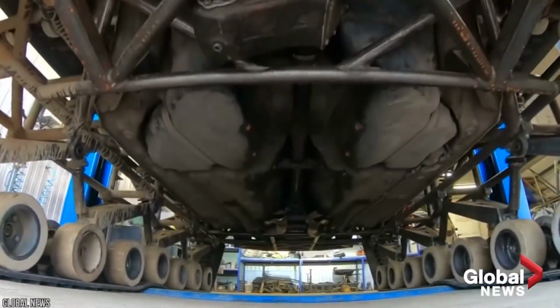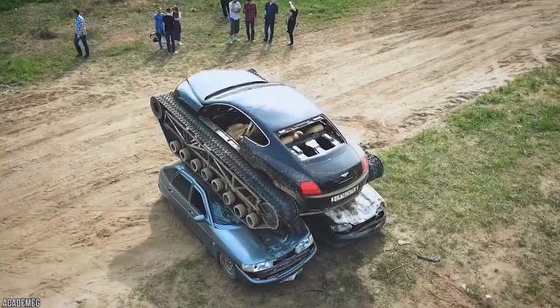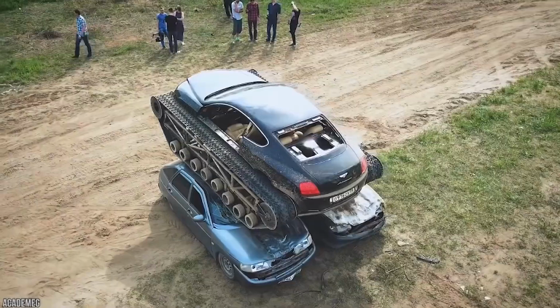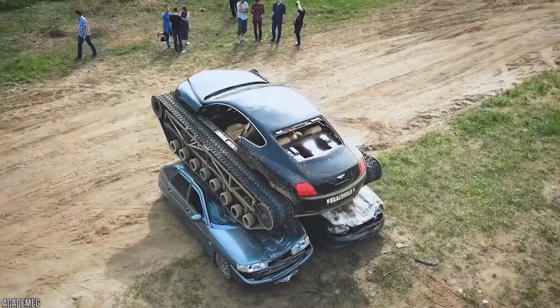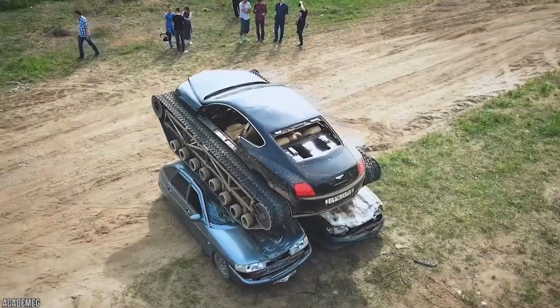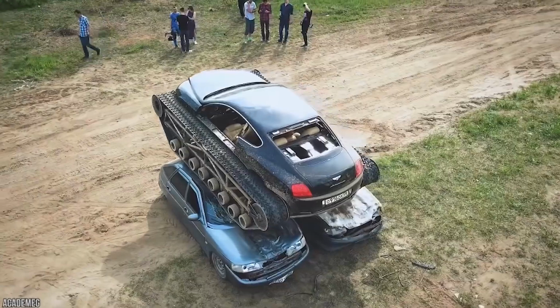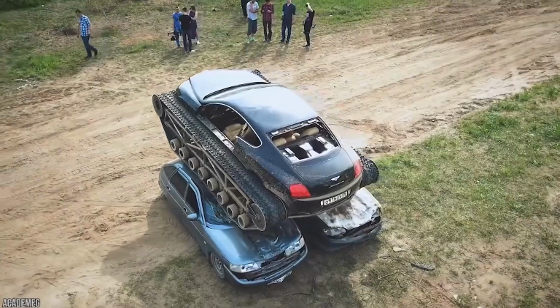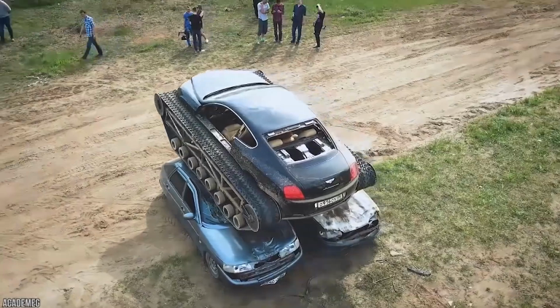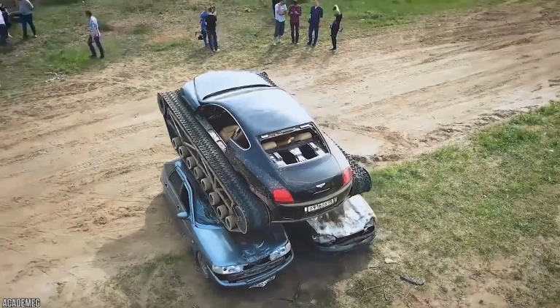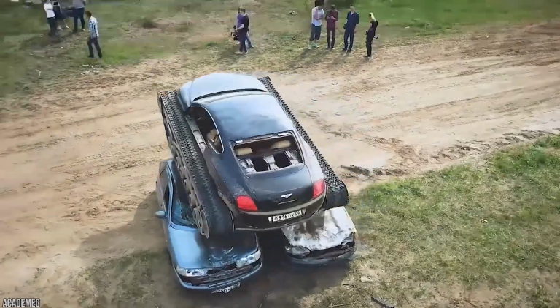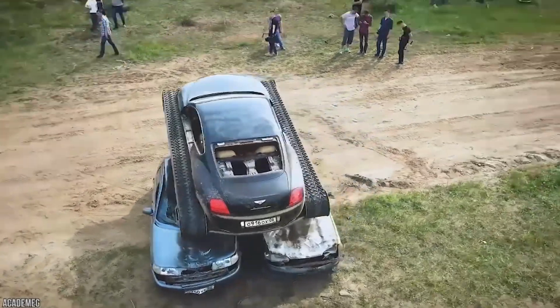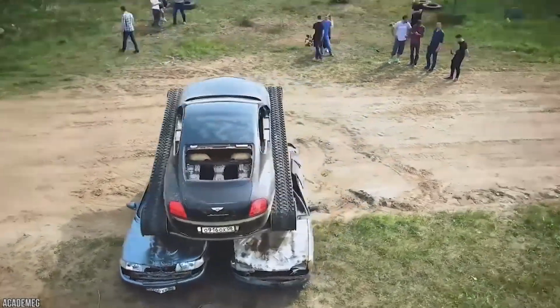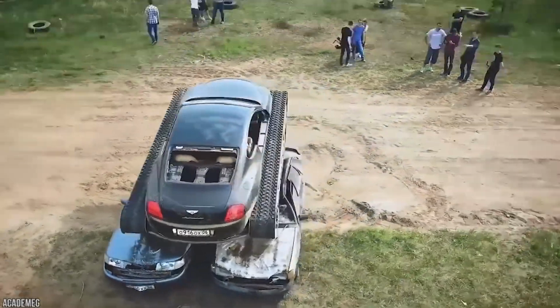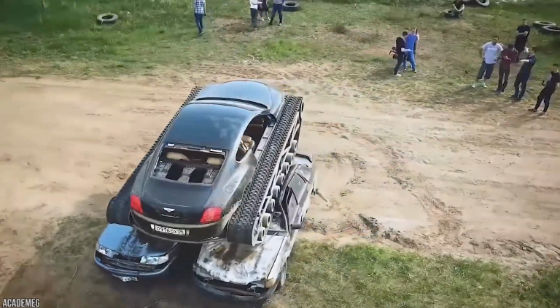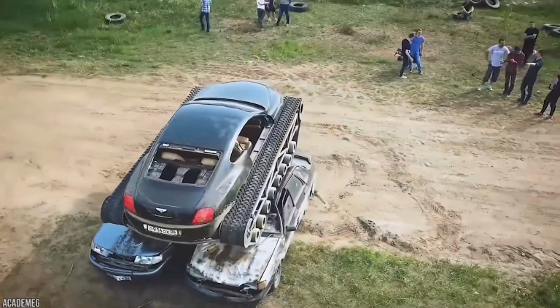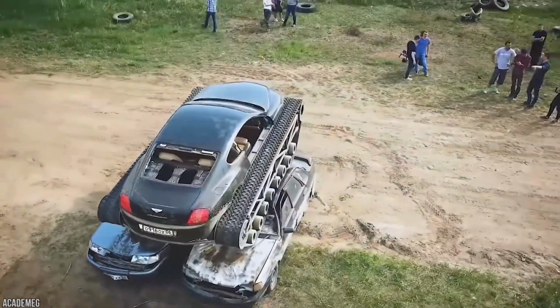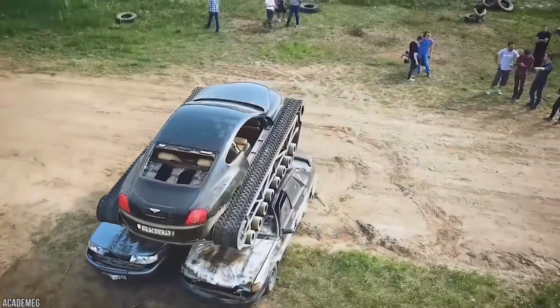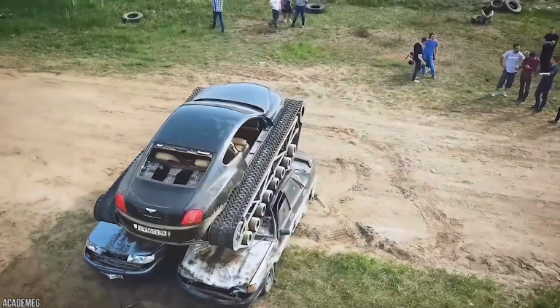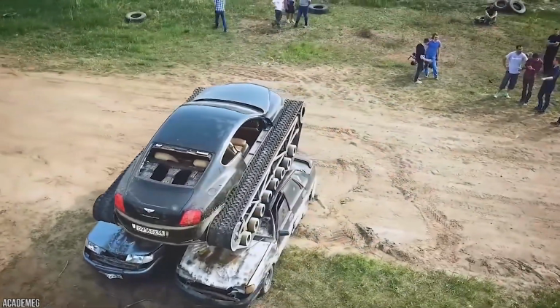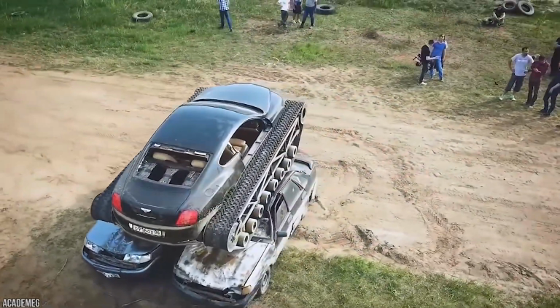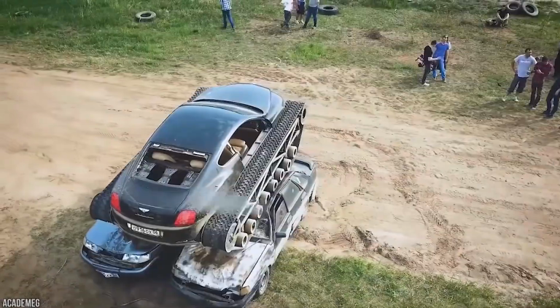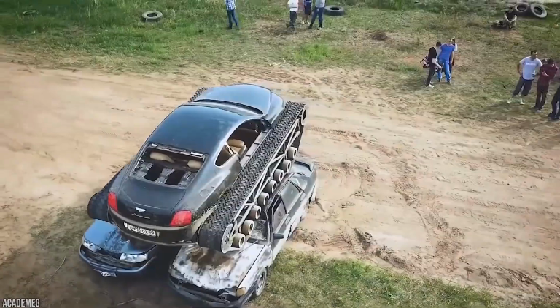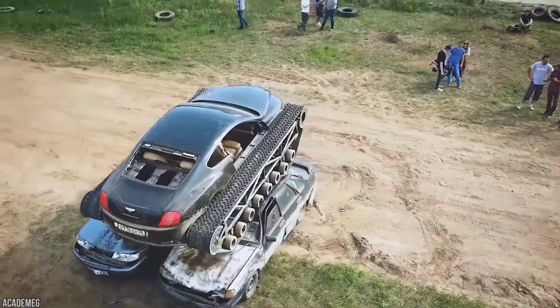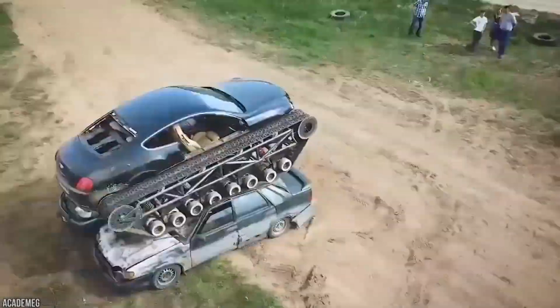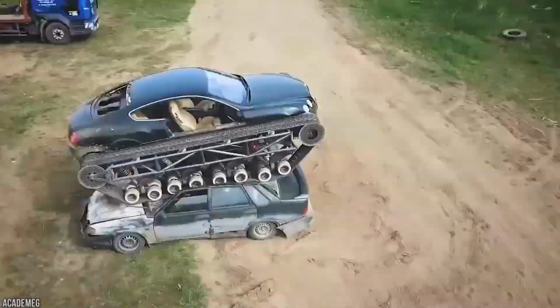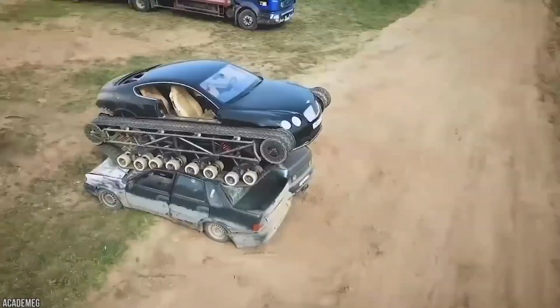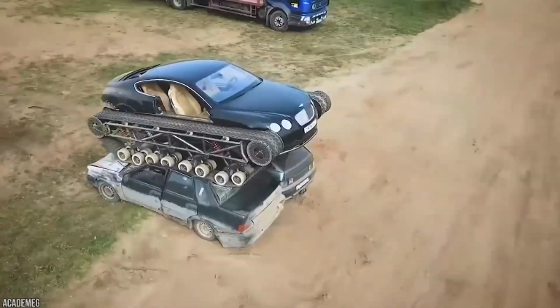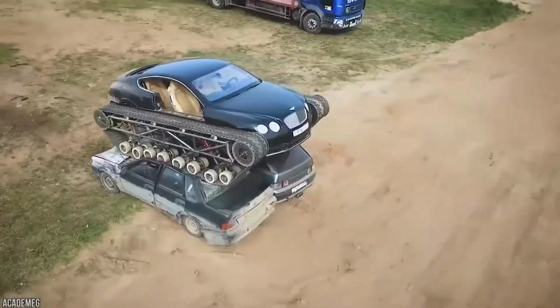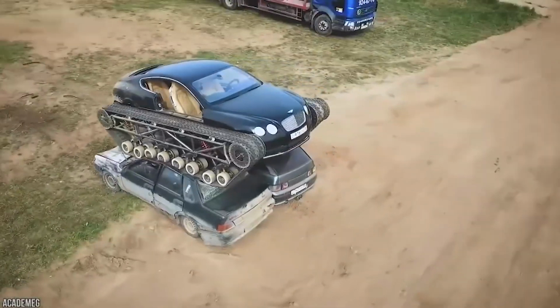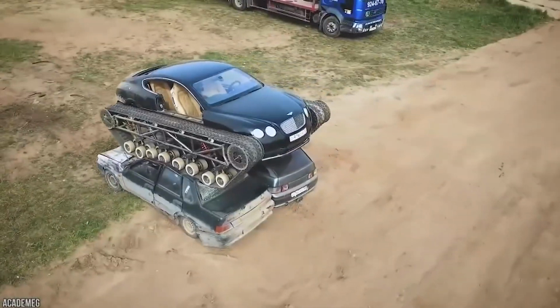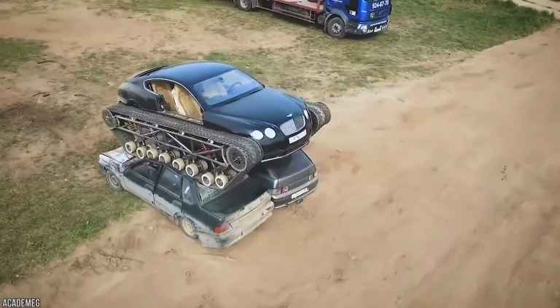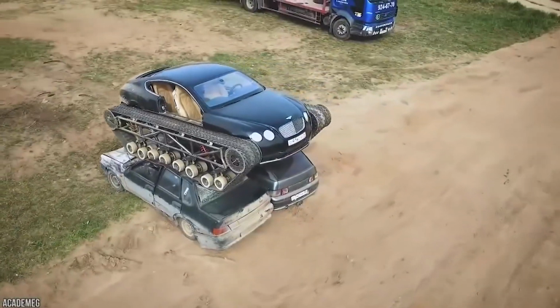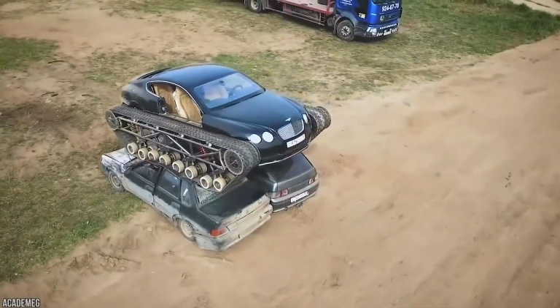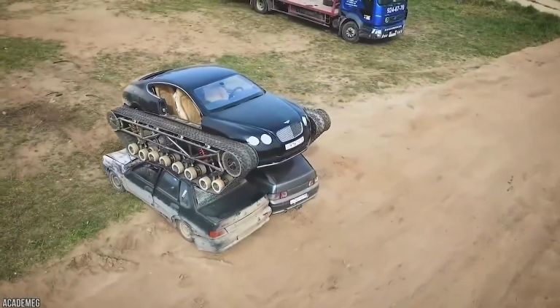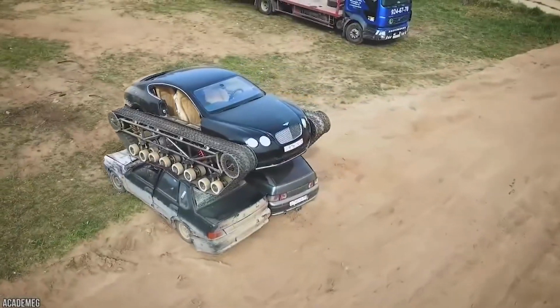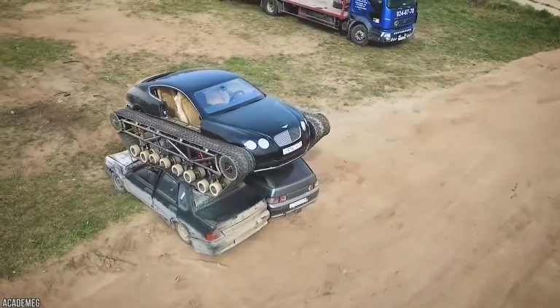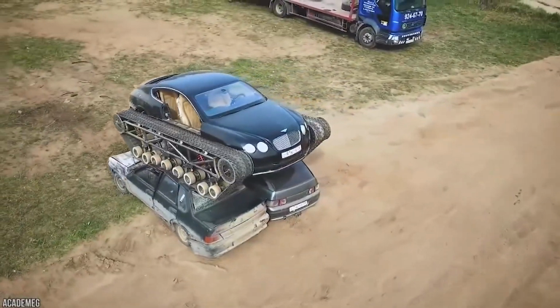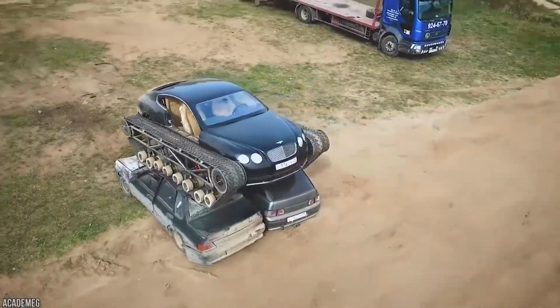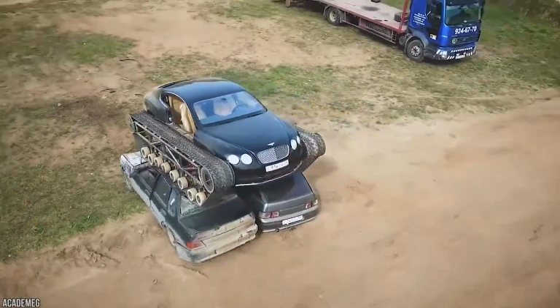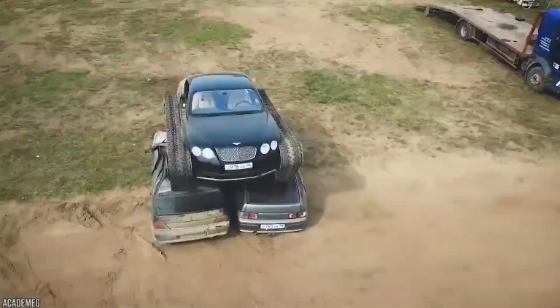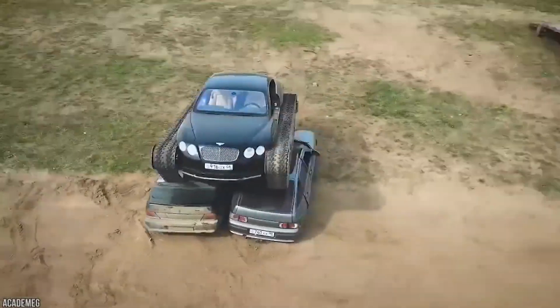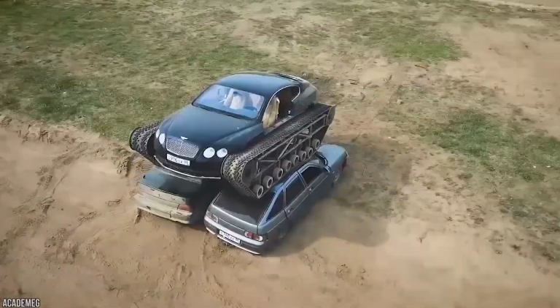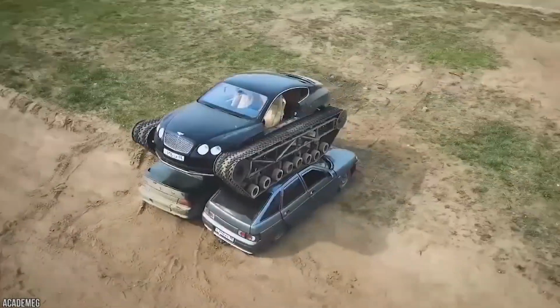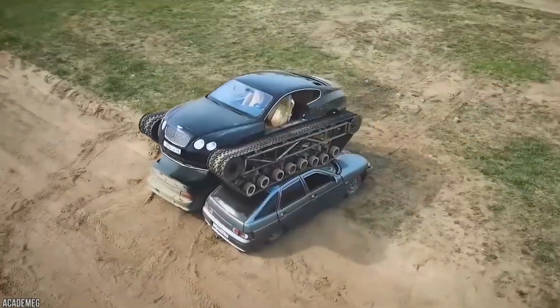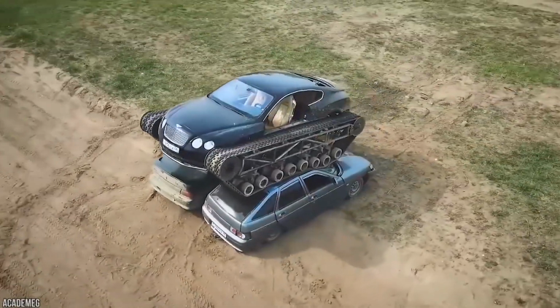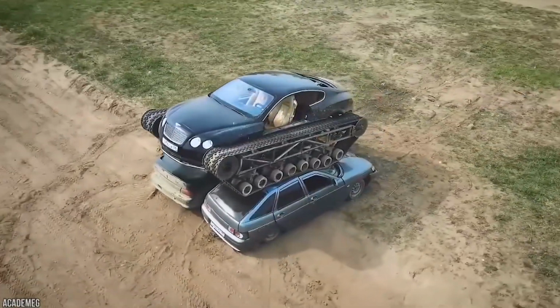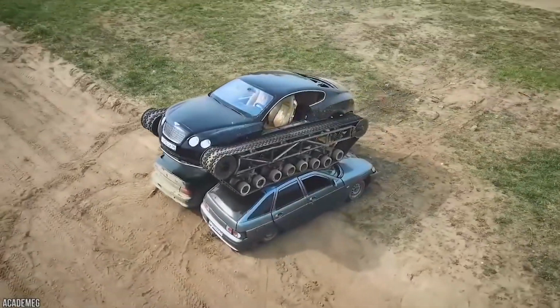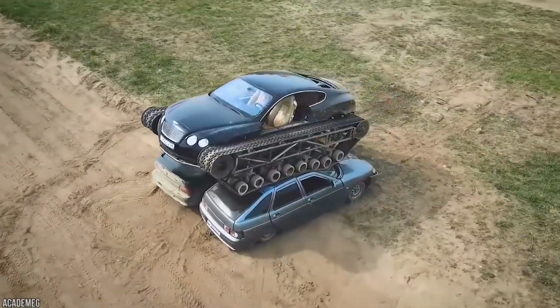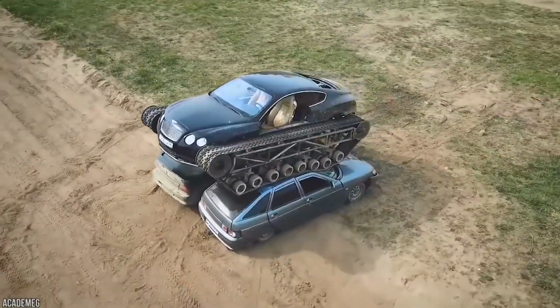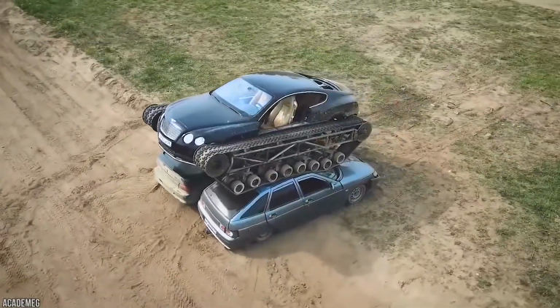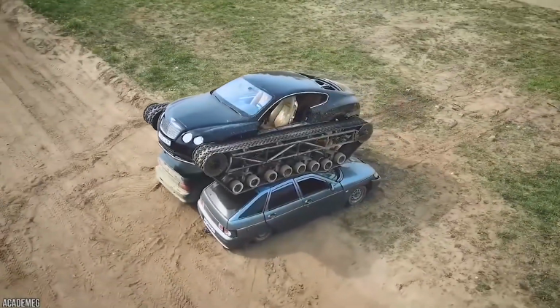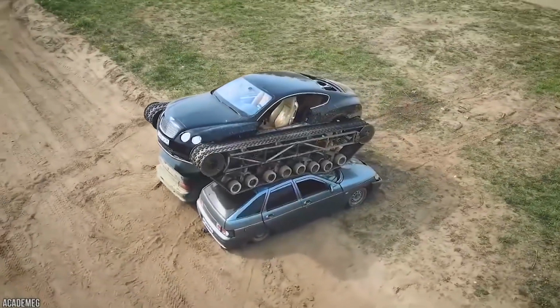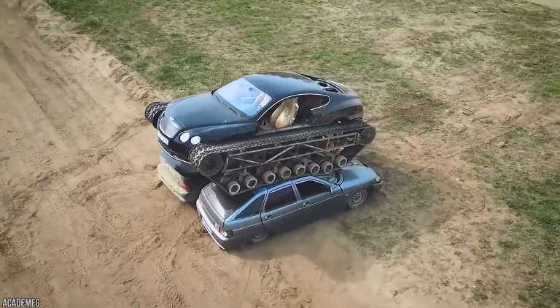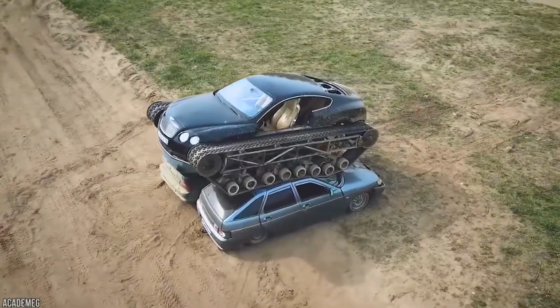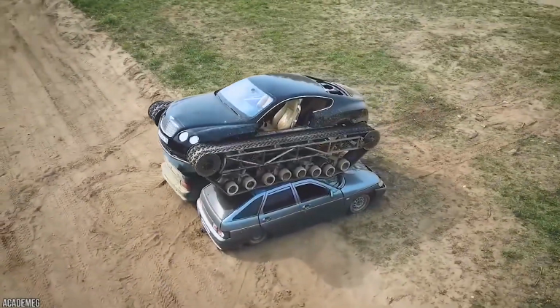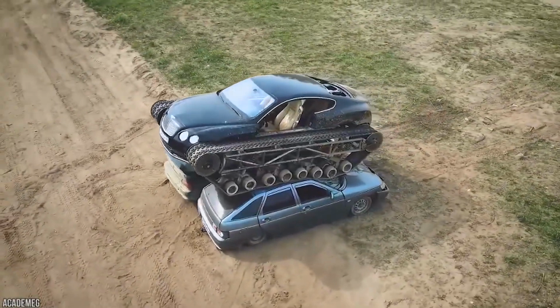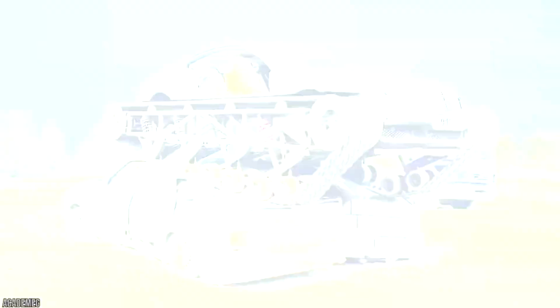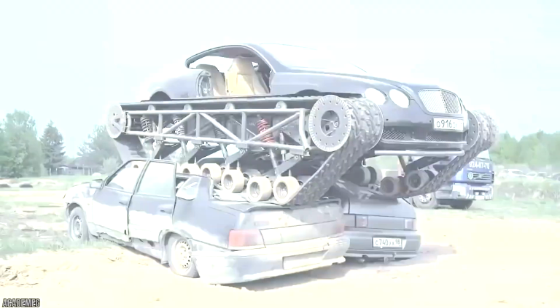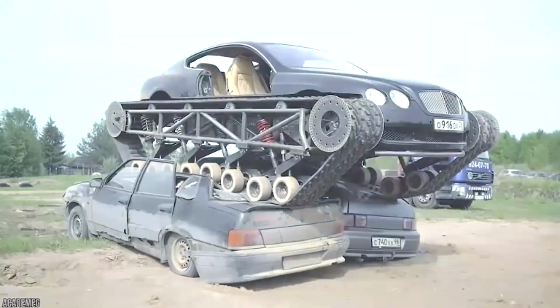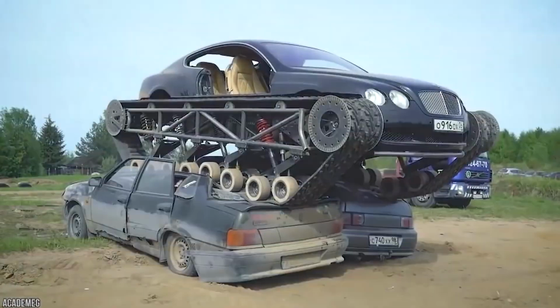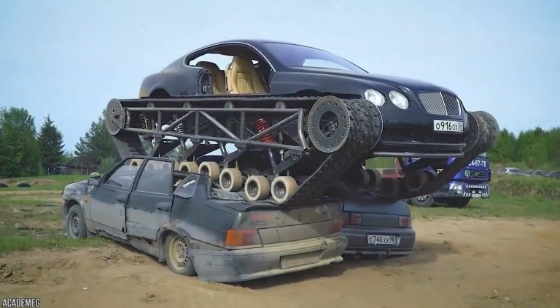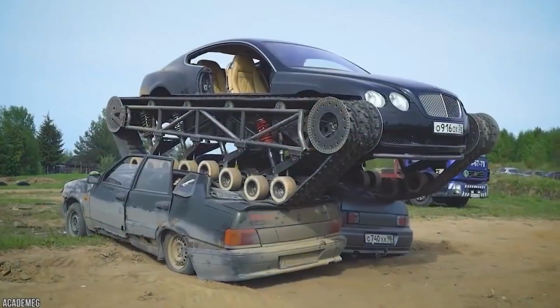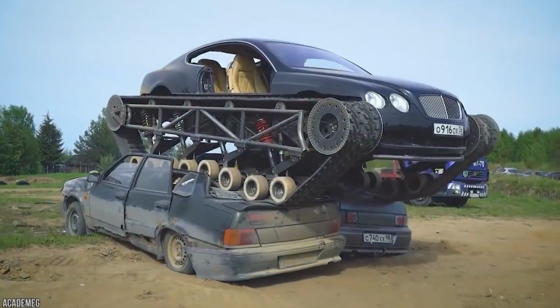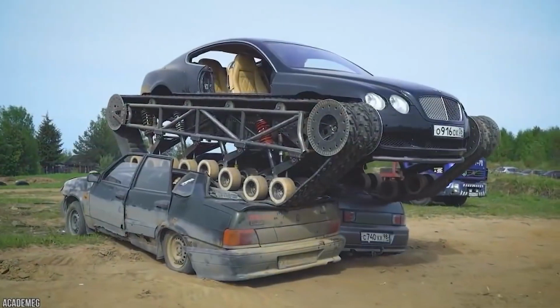Sometimes less is more. Would you make the Ultra Tank your vehicle of choice when the walking dead come to town? Tell us down in the comments.